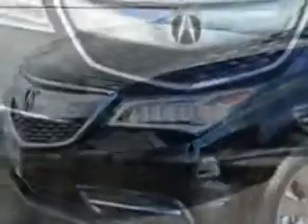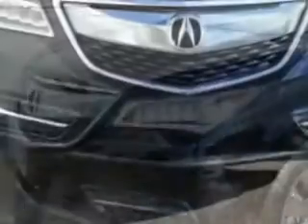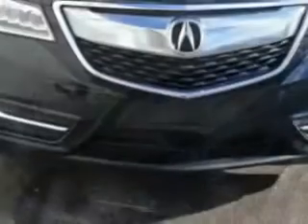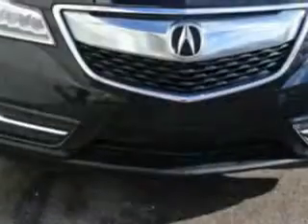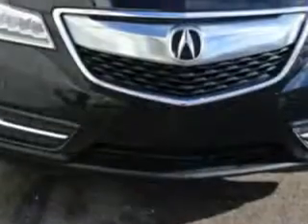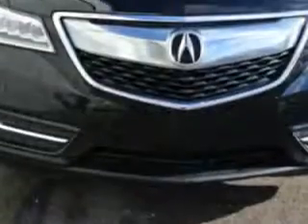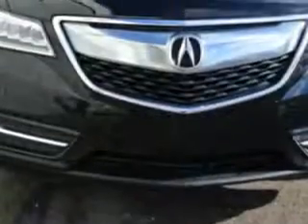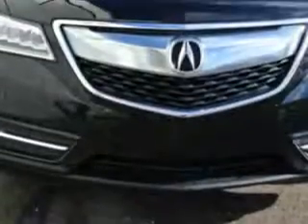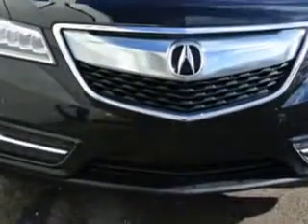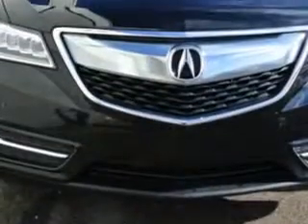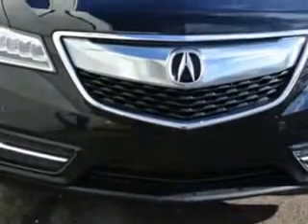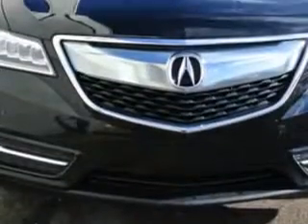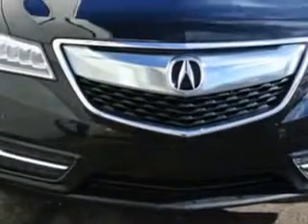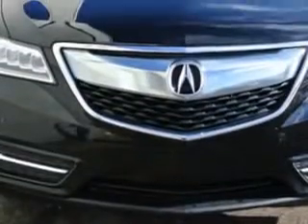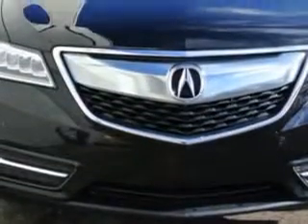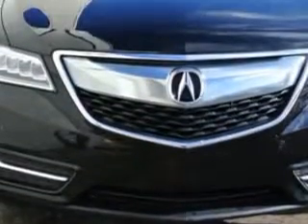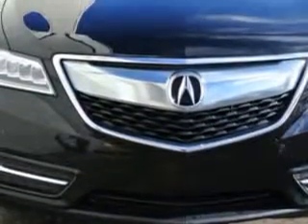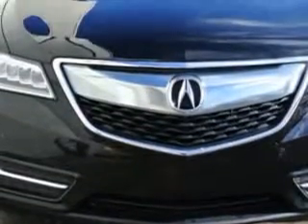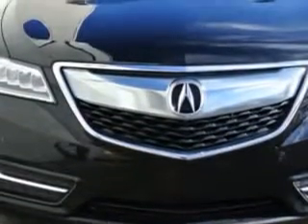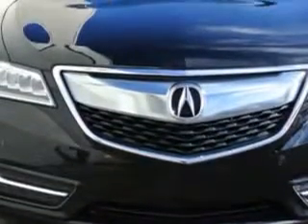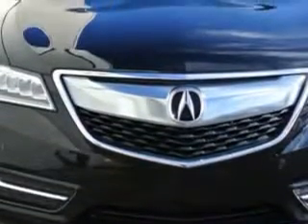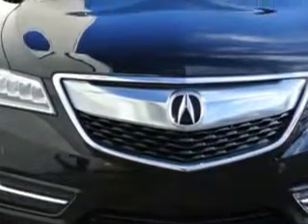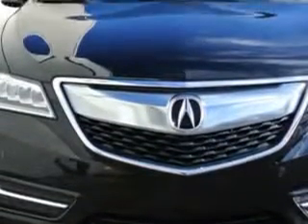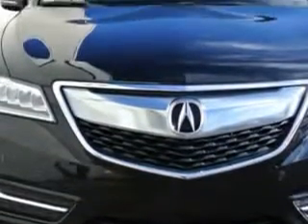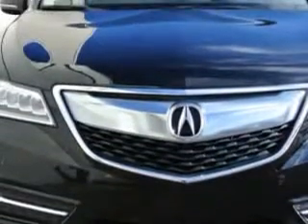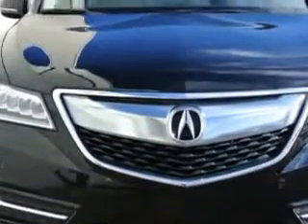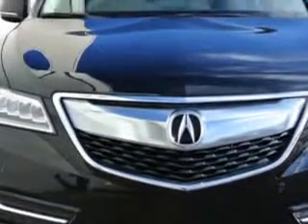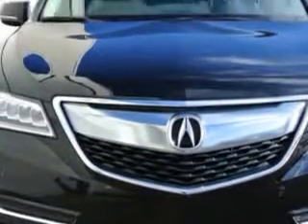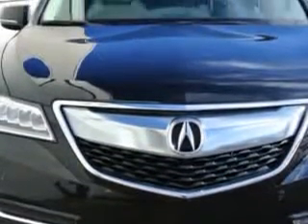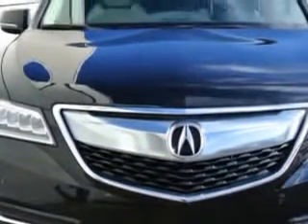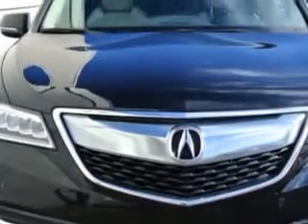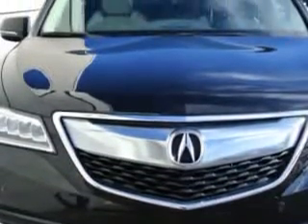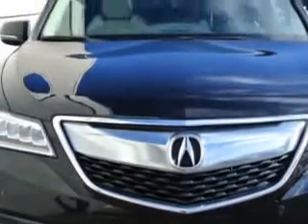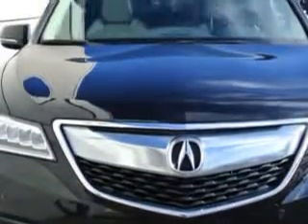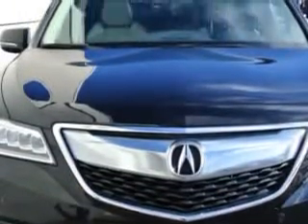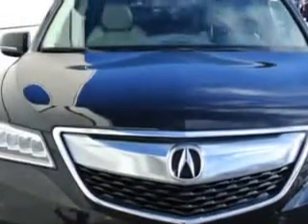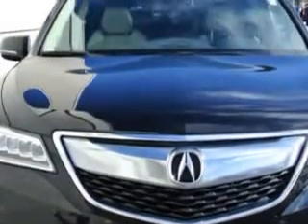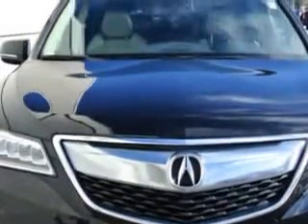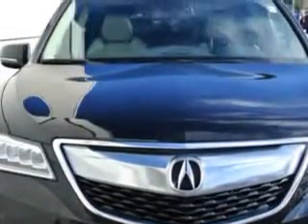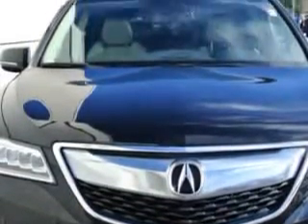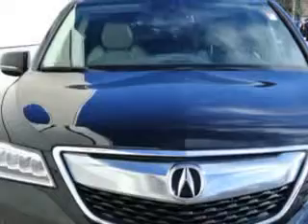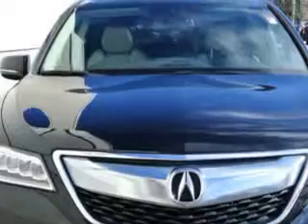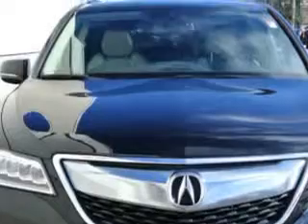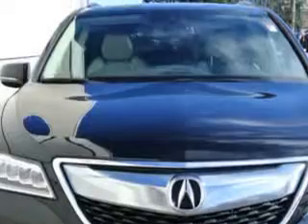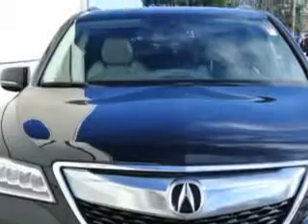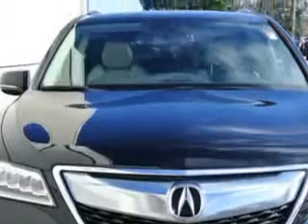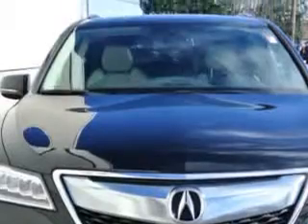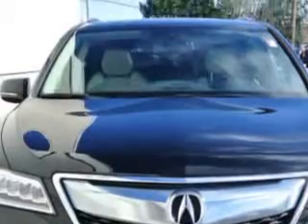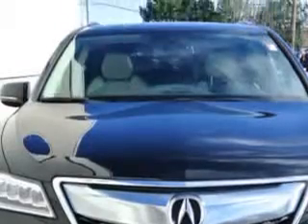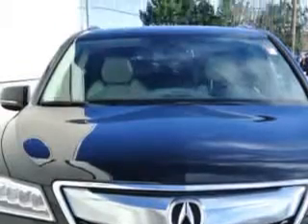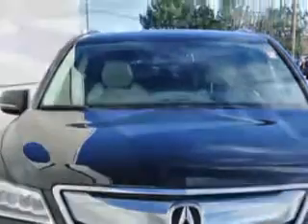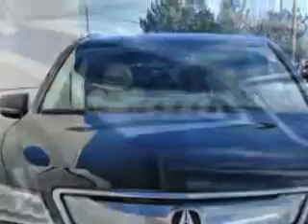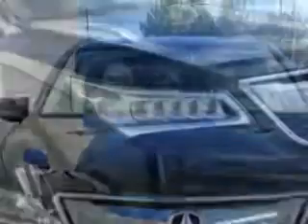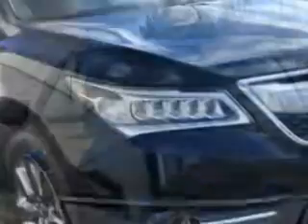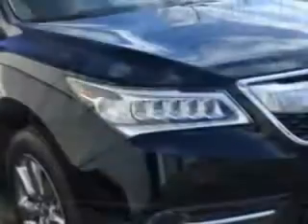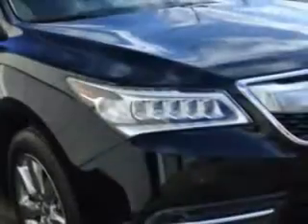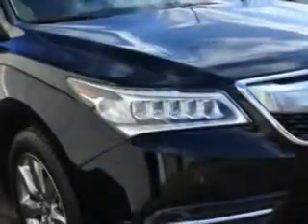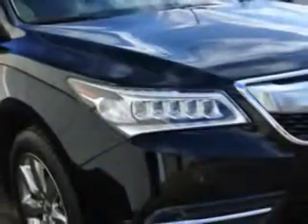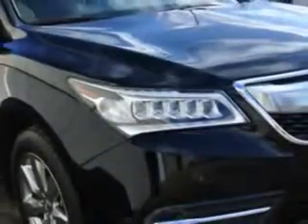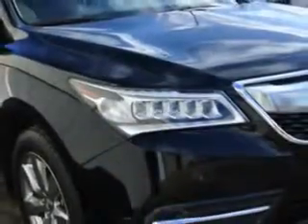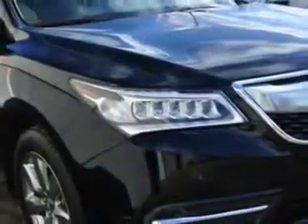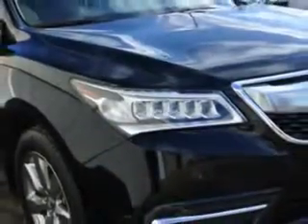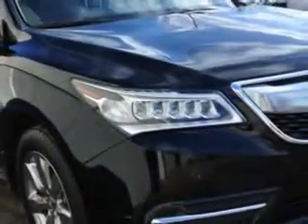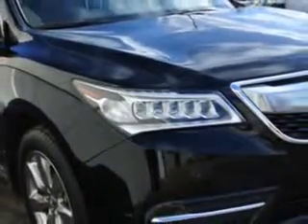Imagine driving this Crystal Black Pearl 2014 Acura MDX SUV all-wheel drive, equipped with a six-cylinder engine.